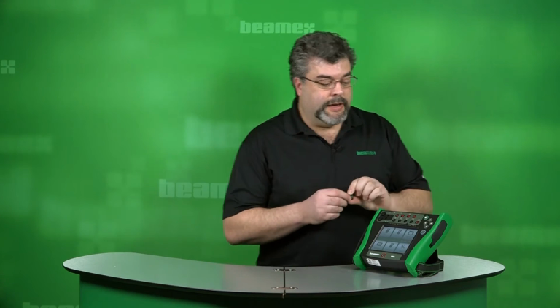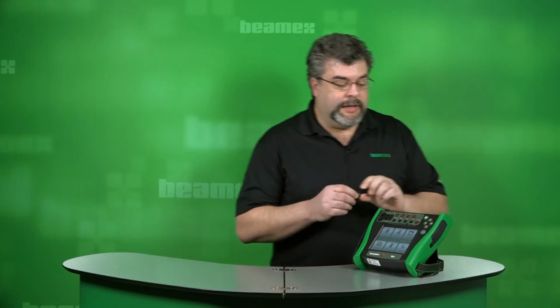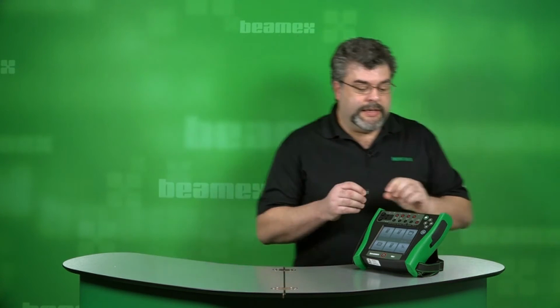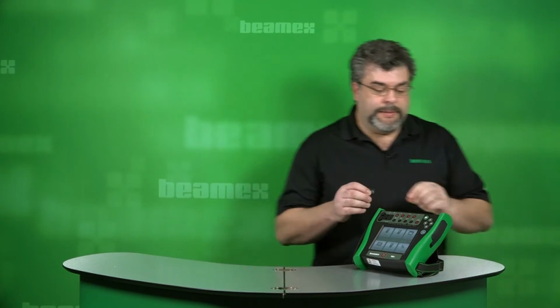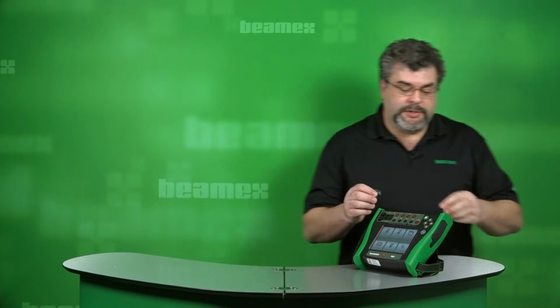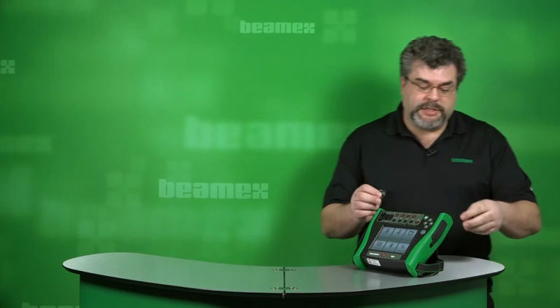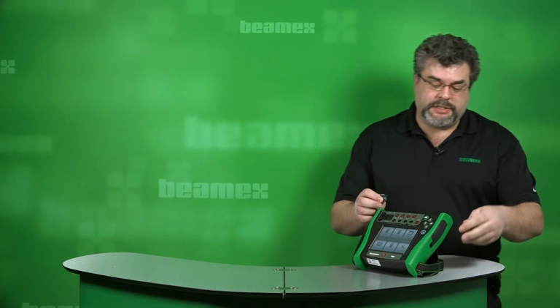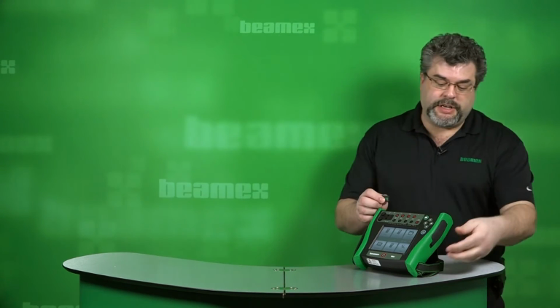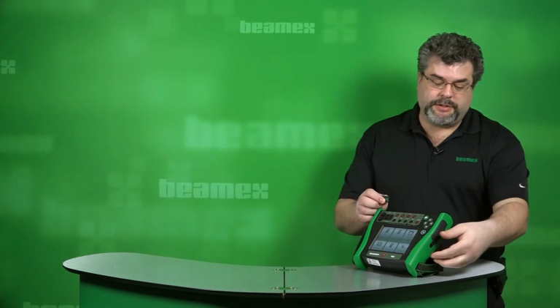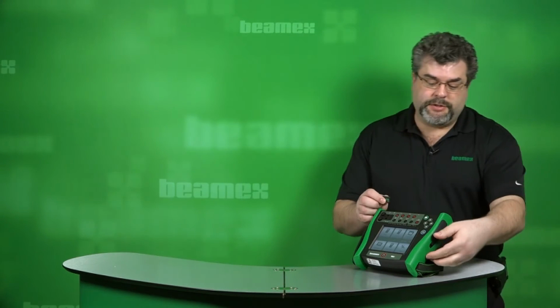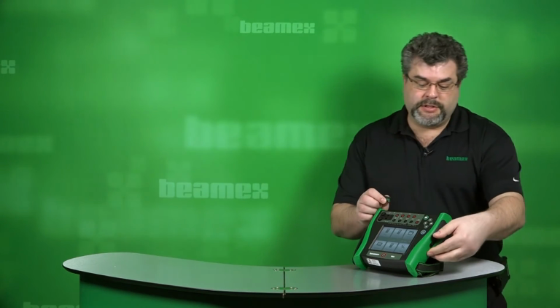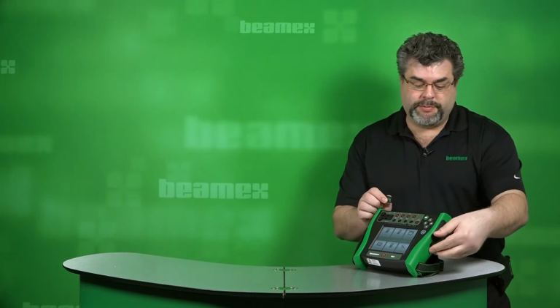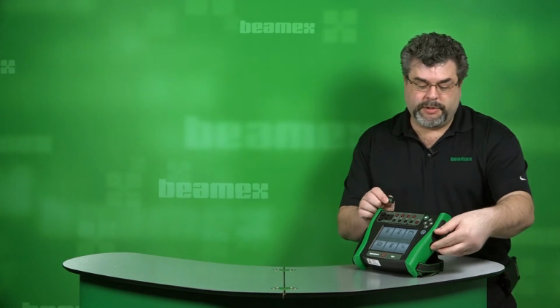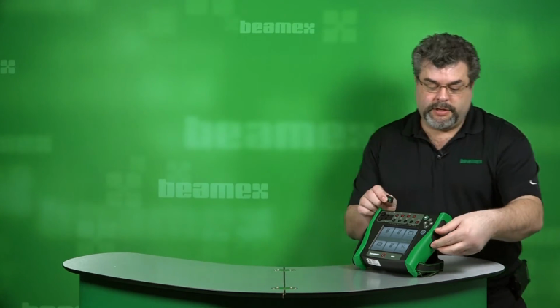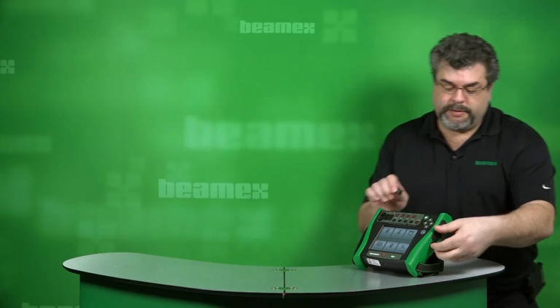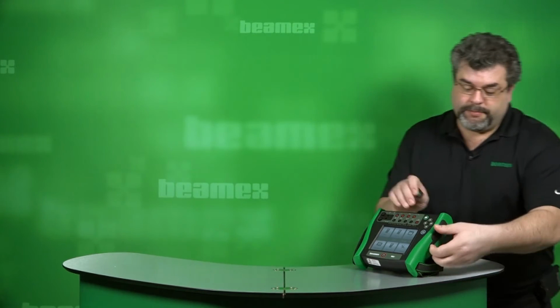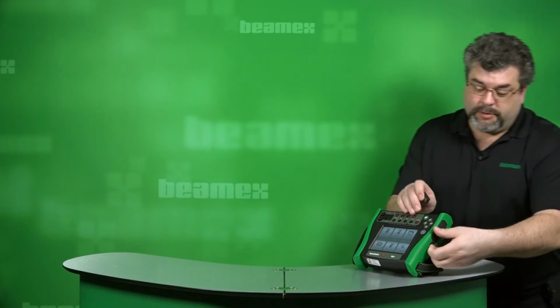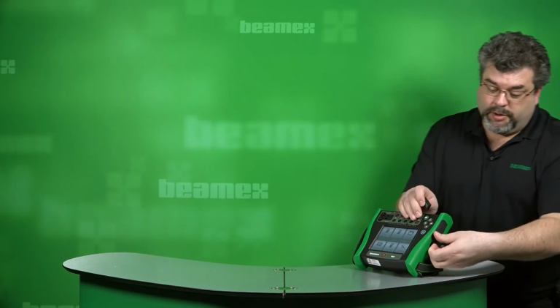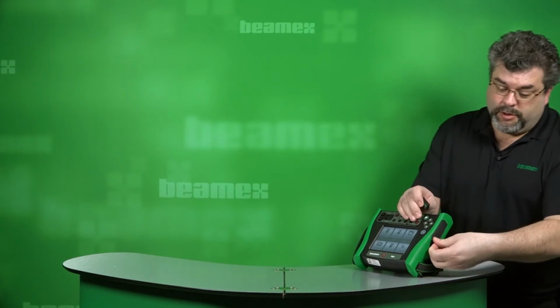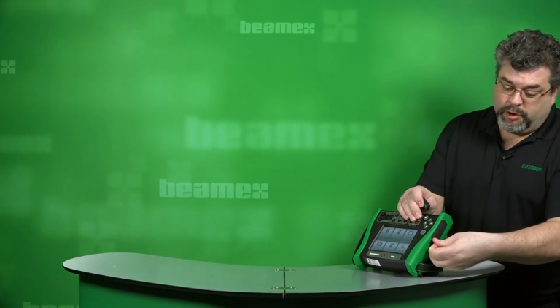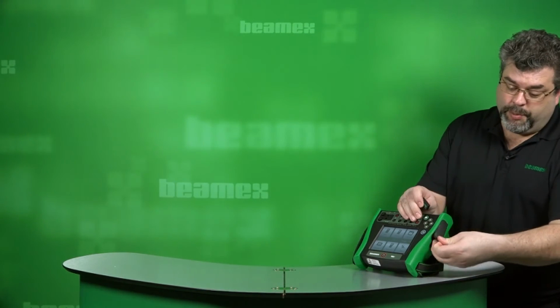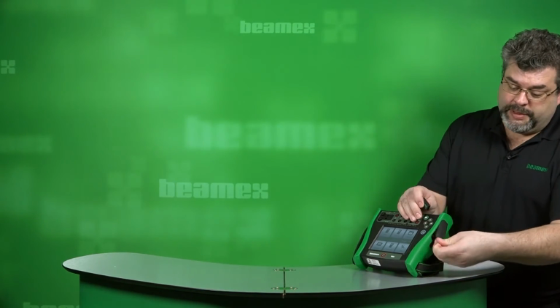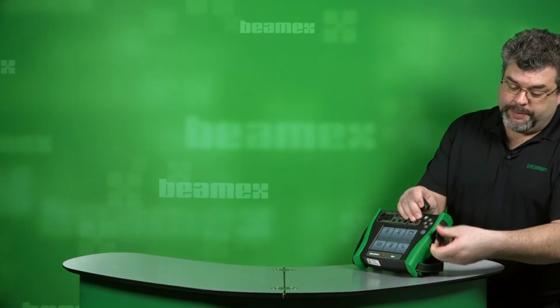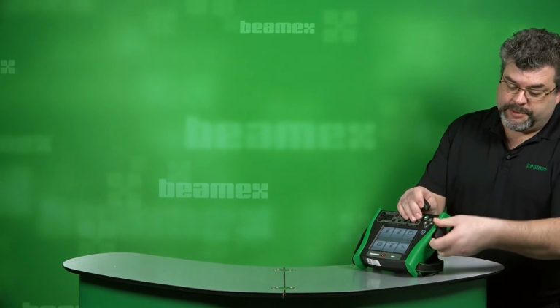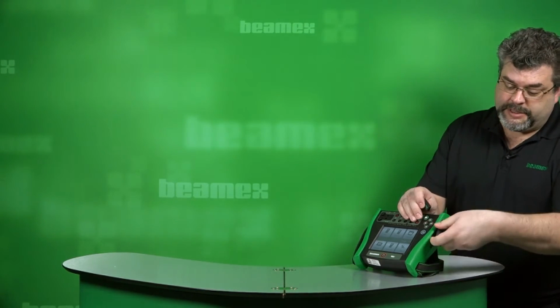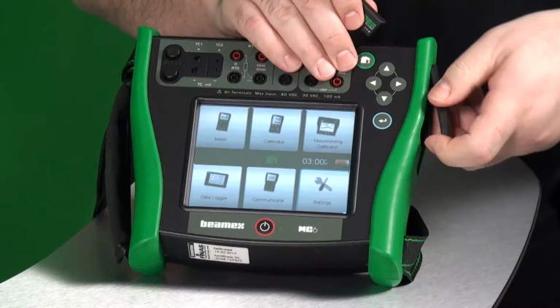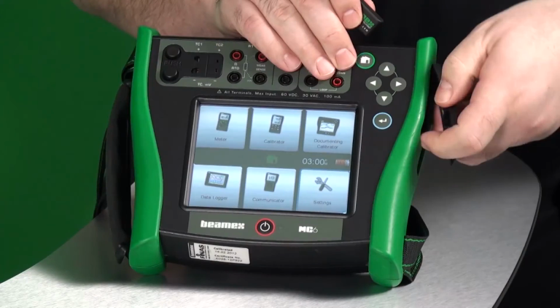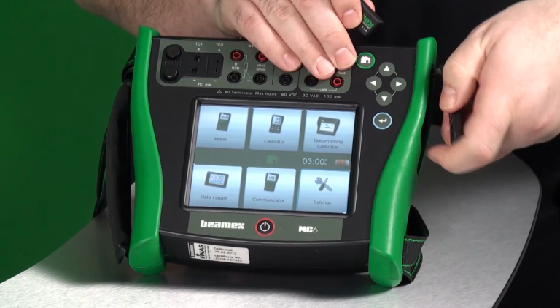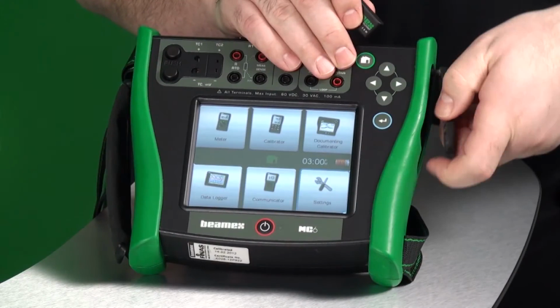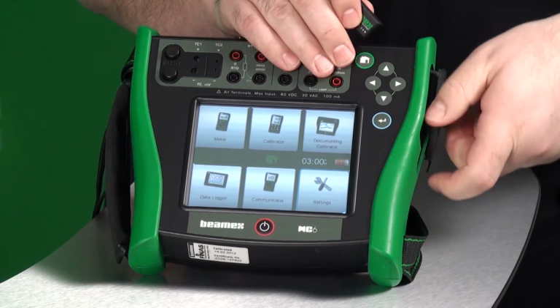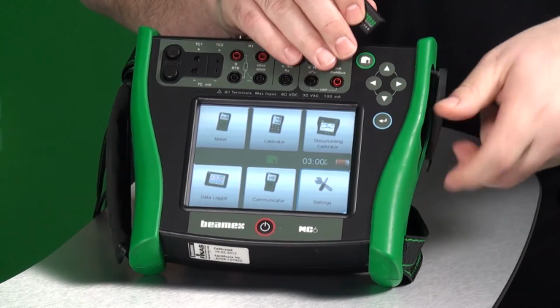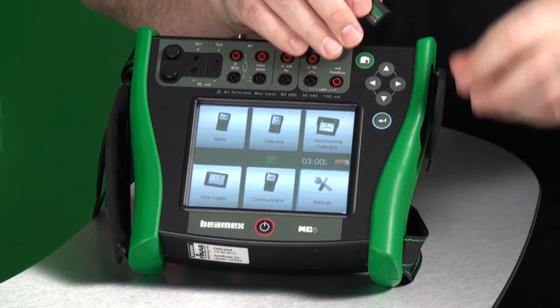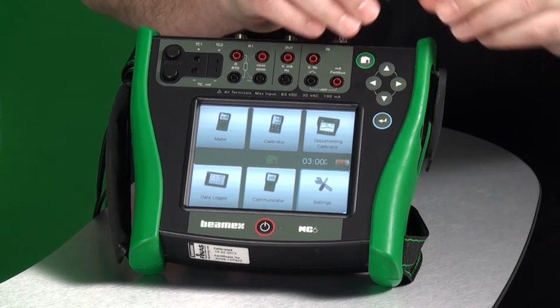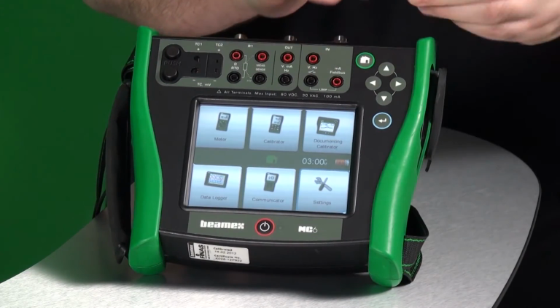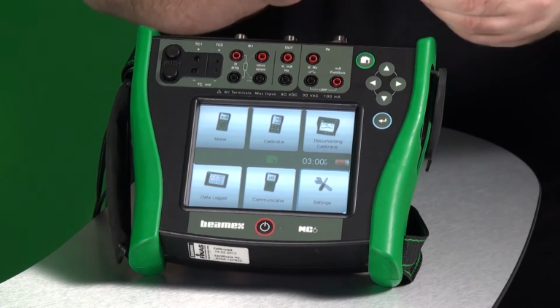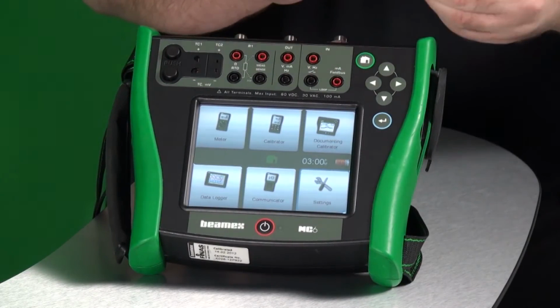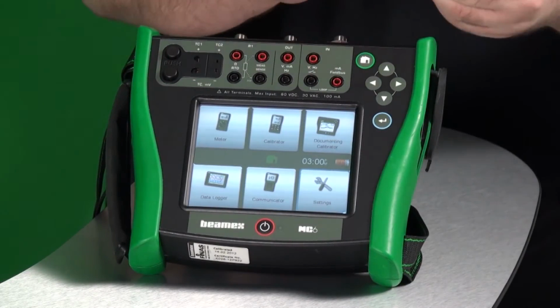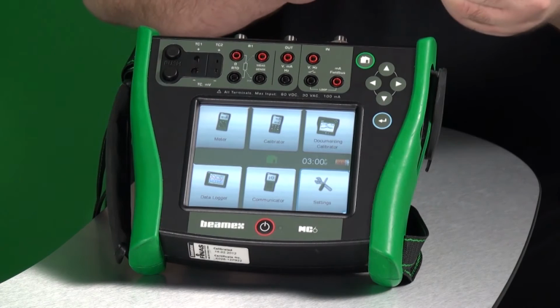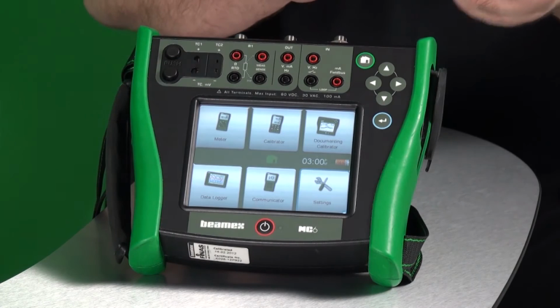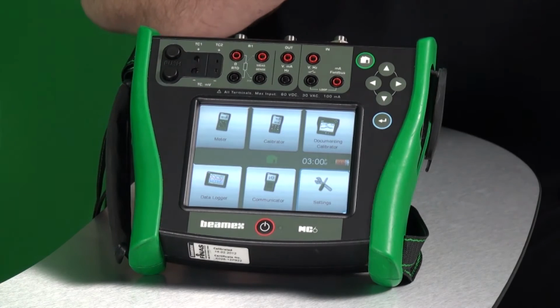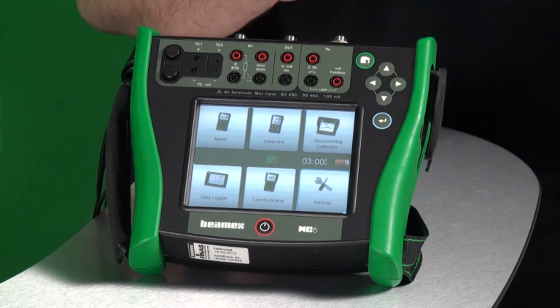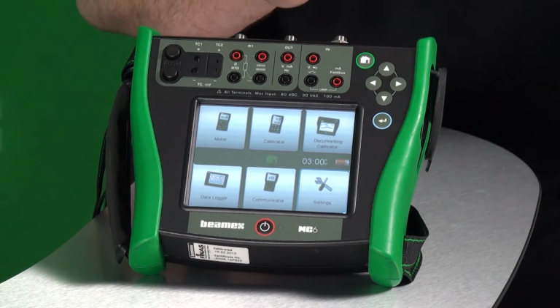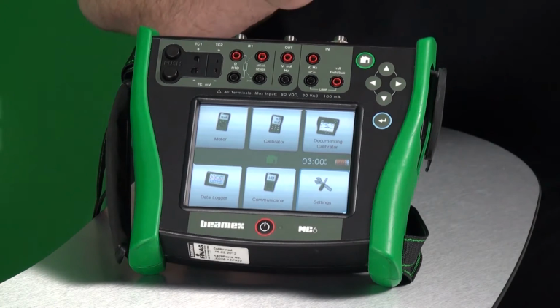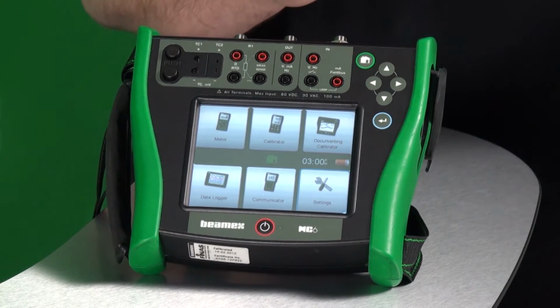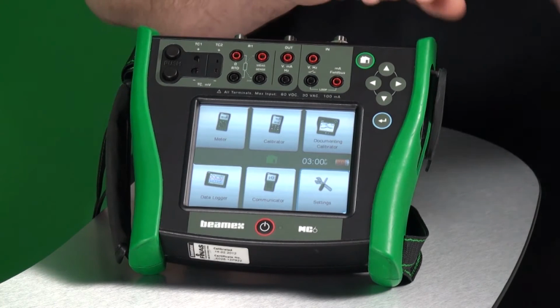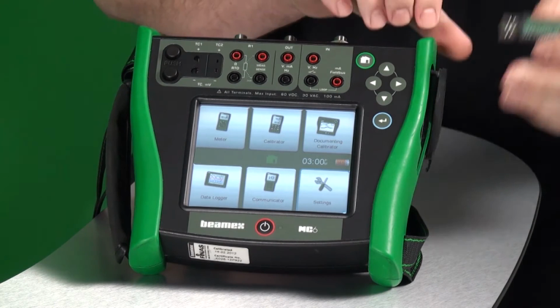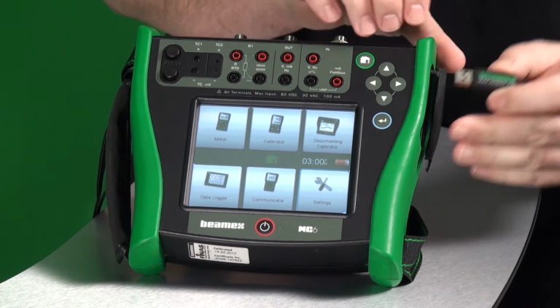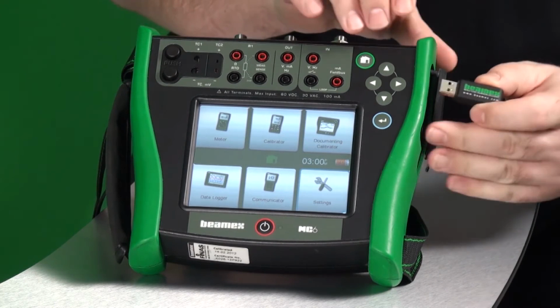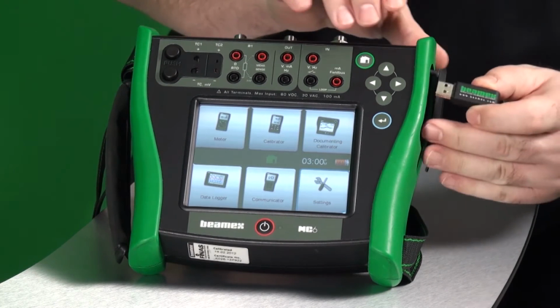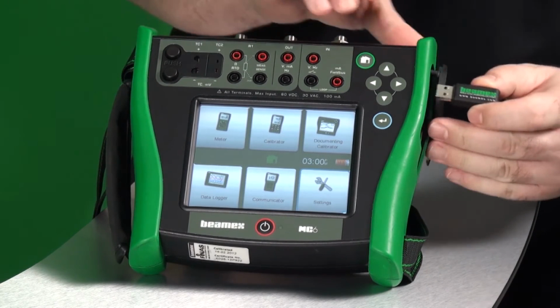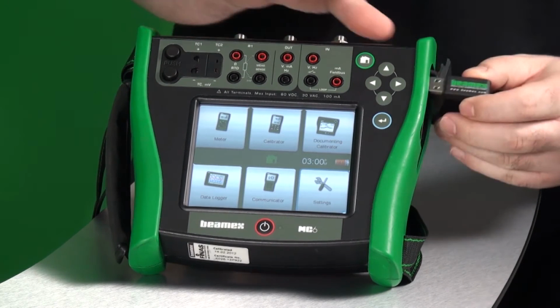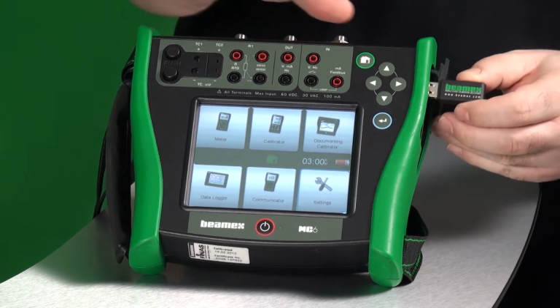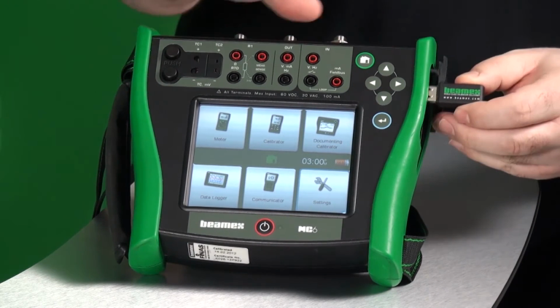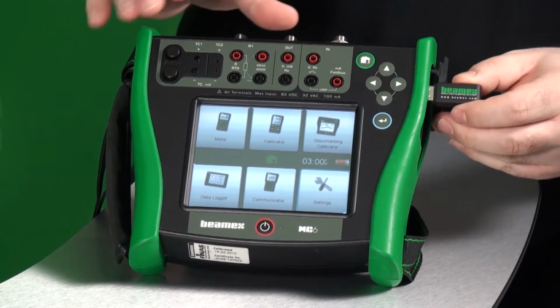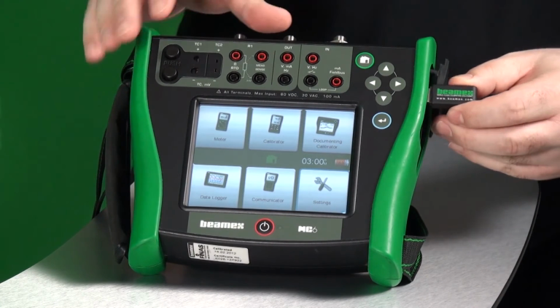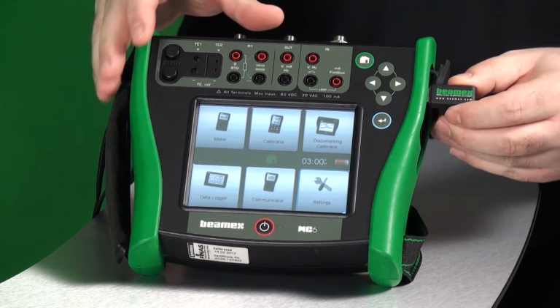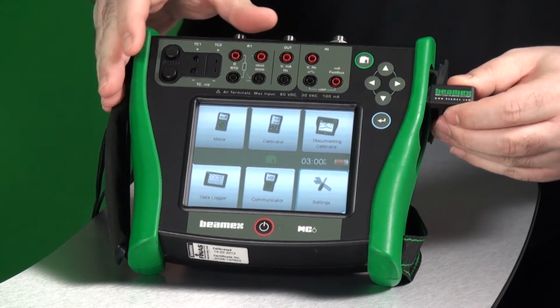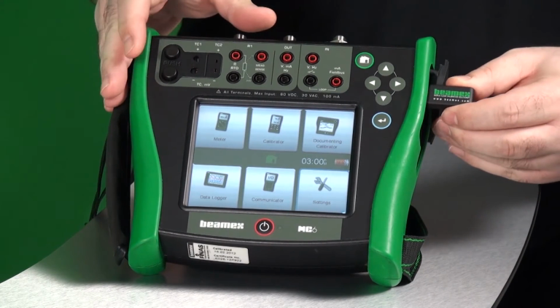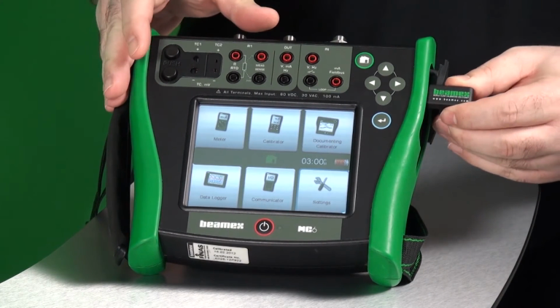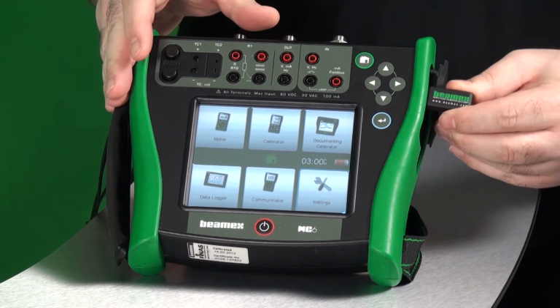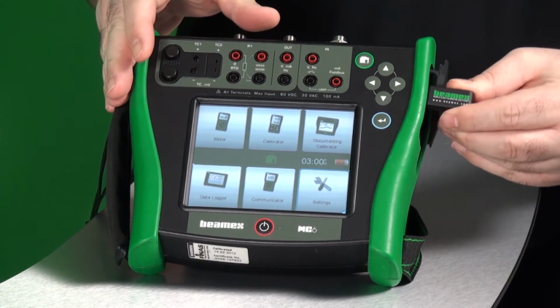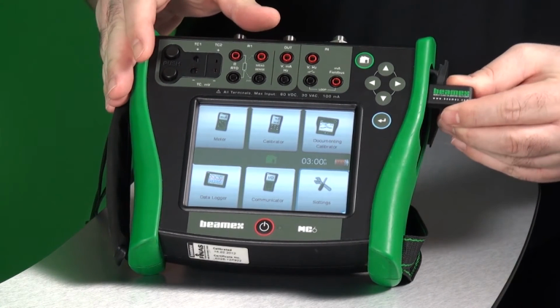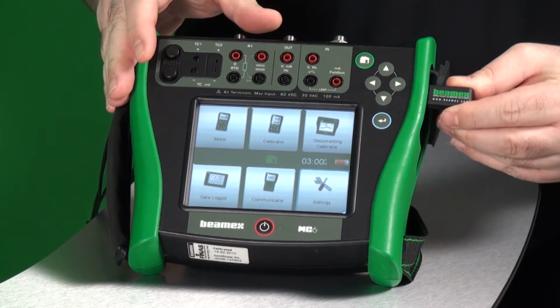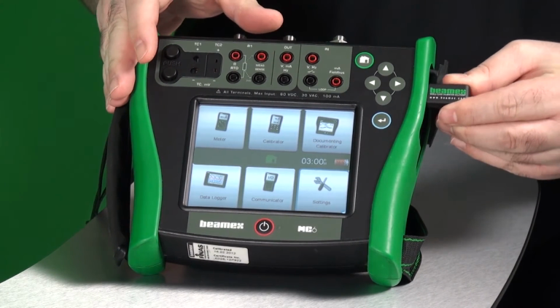On the MC6, simply open up the side panel and place your USB stick into the USB port.